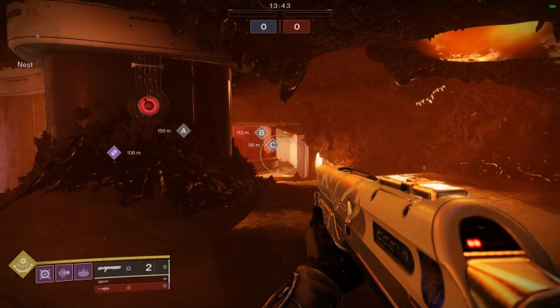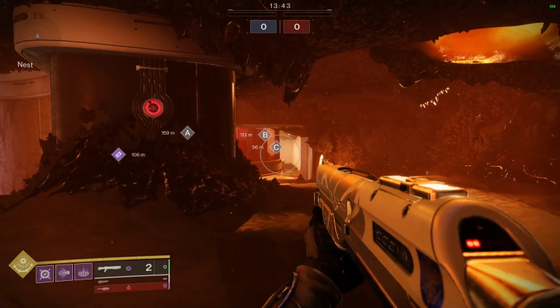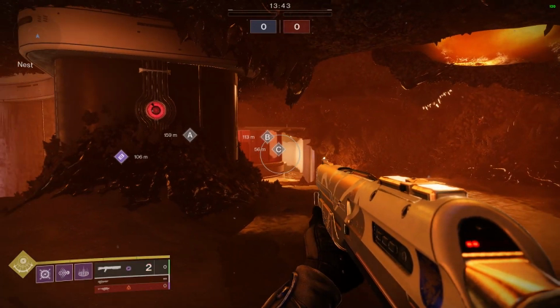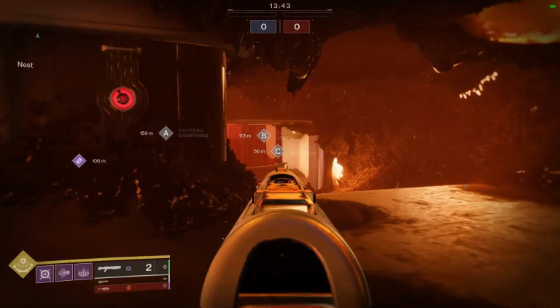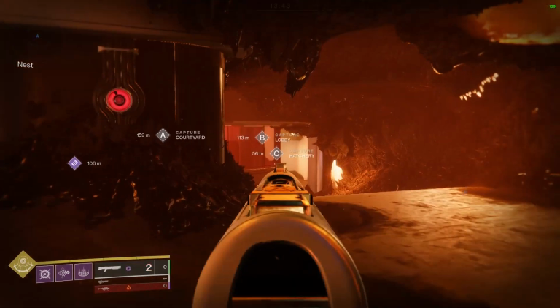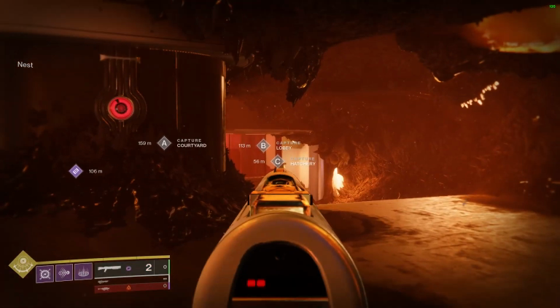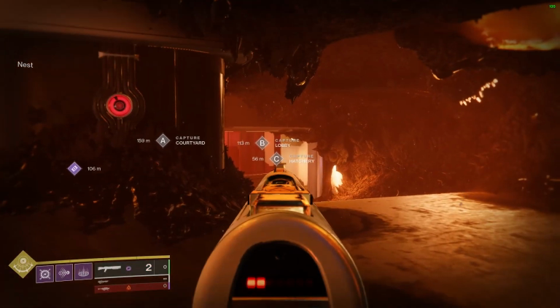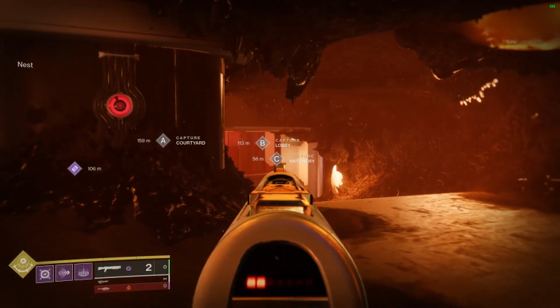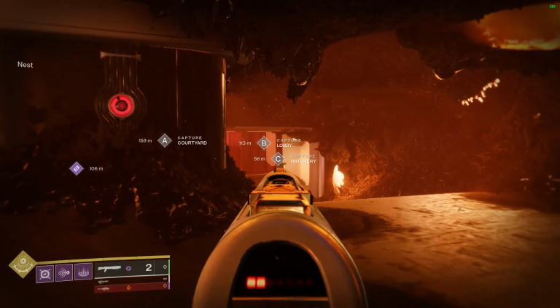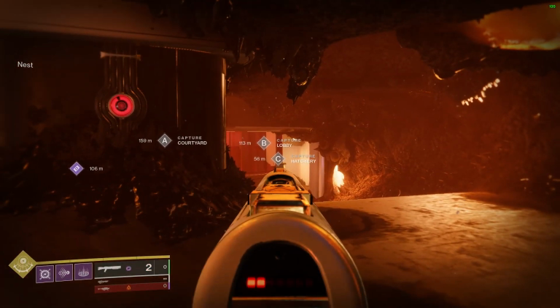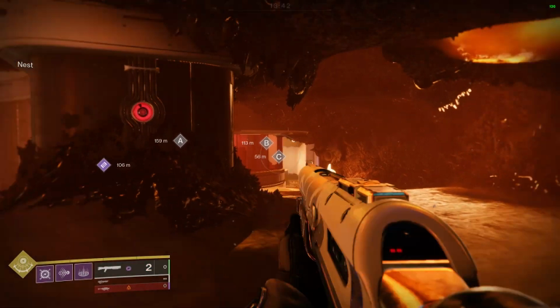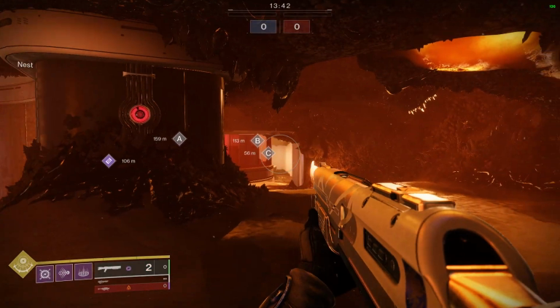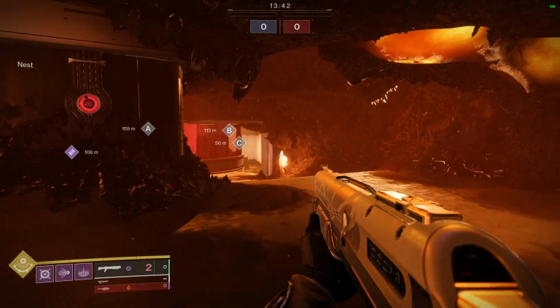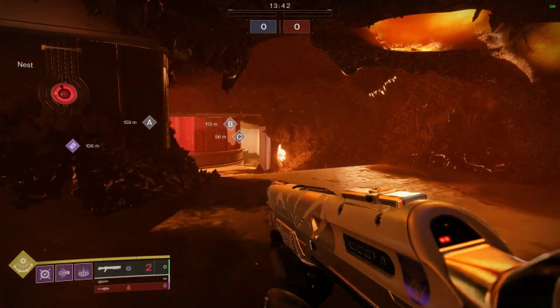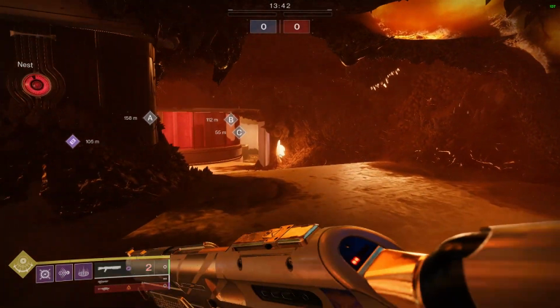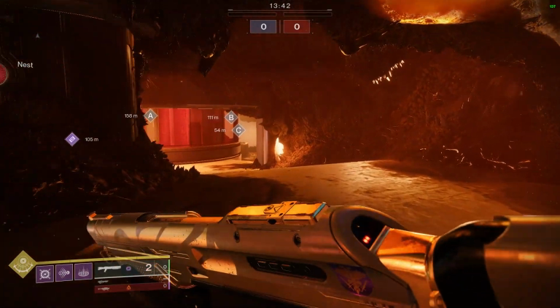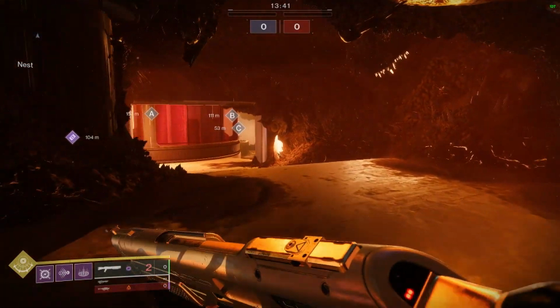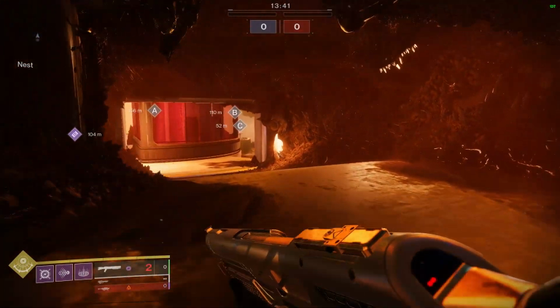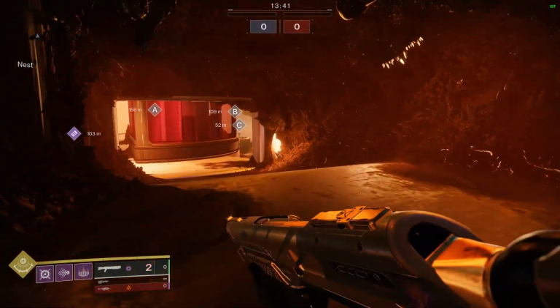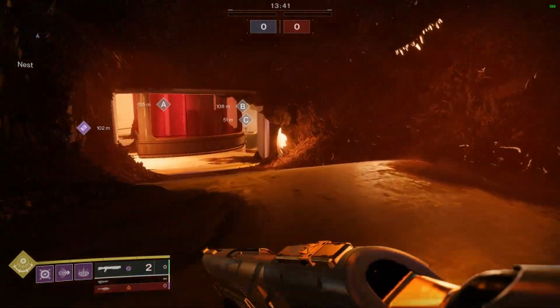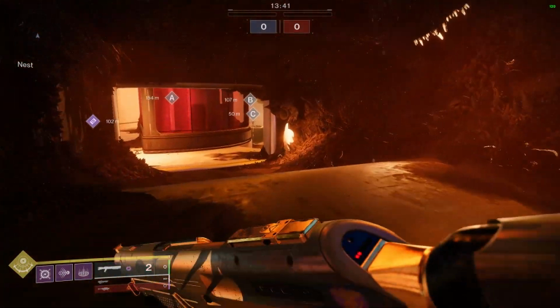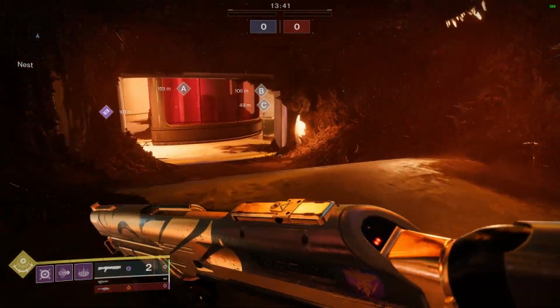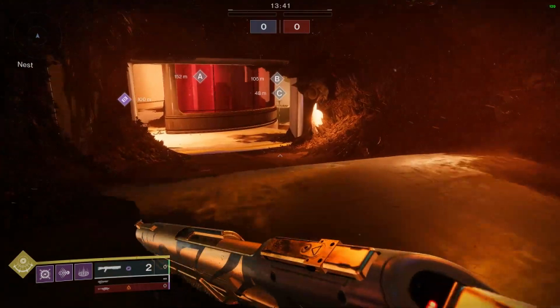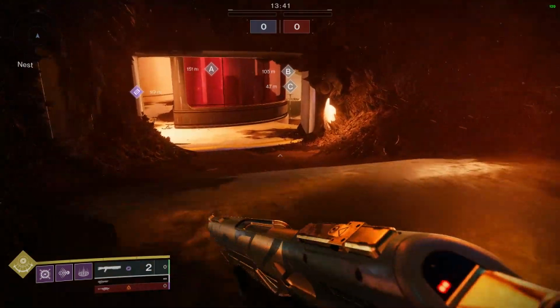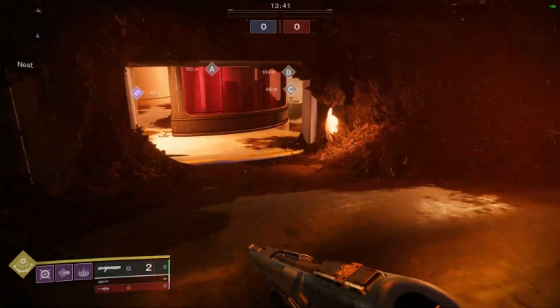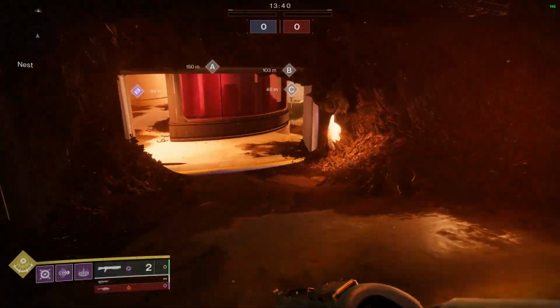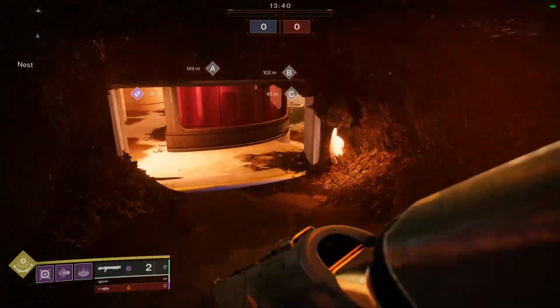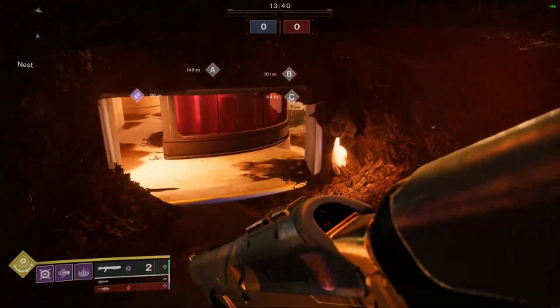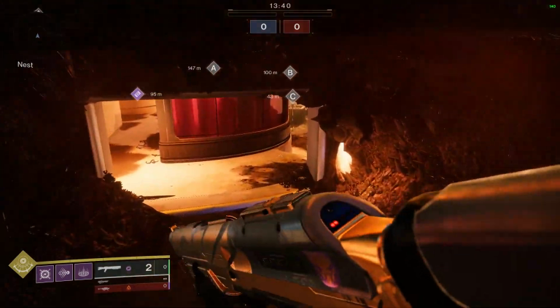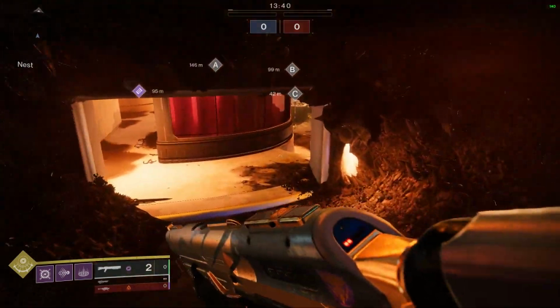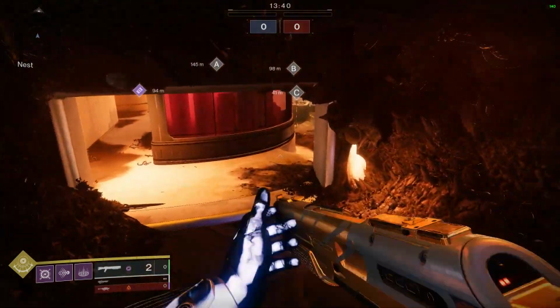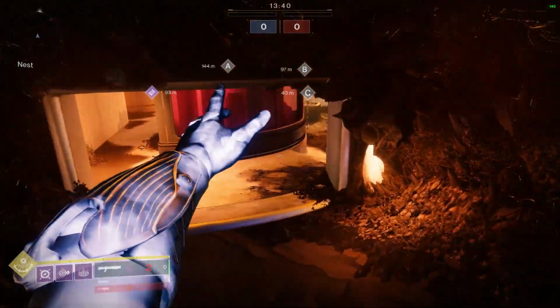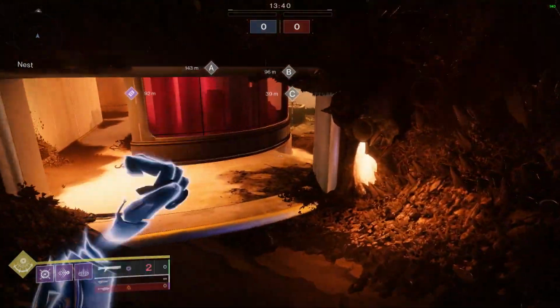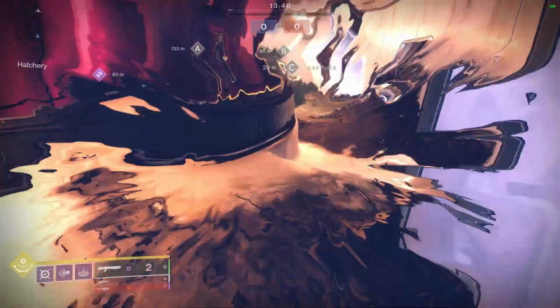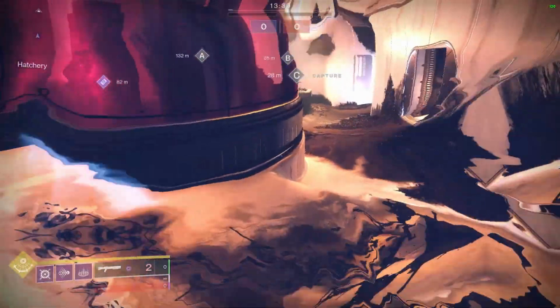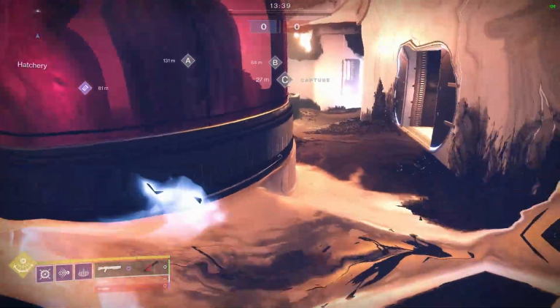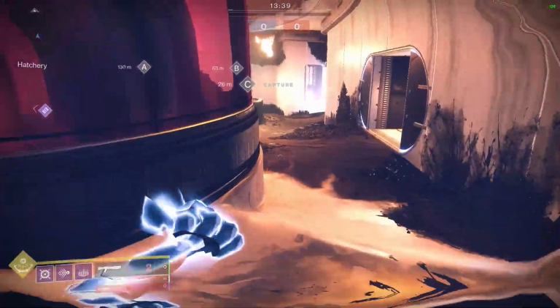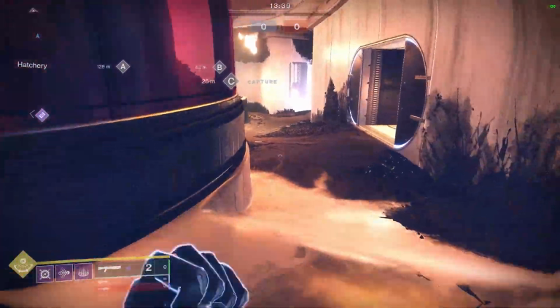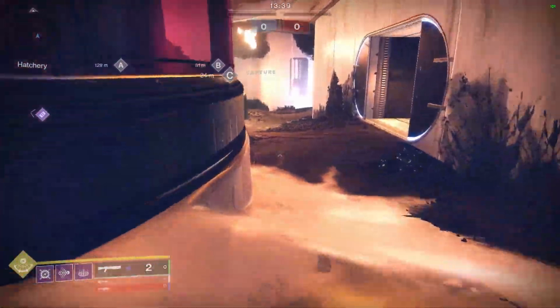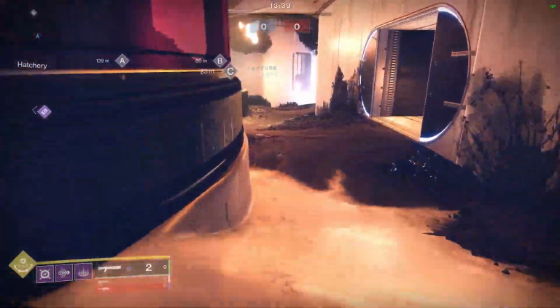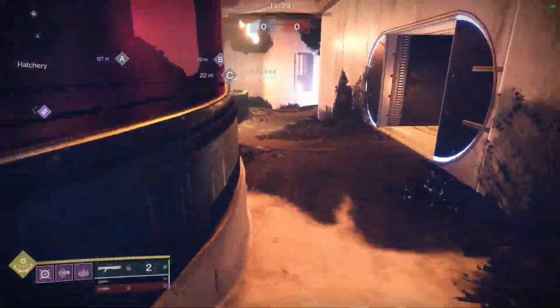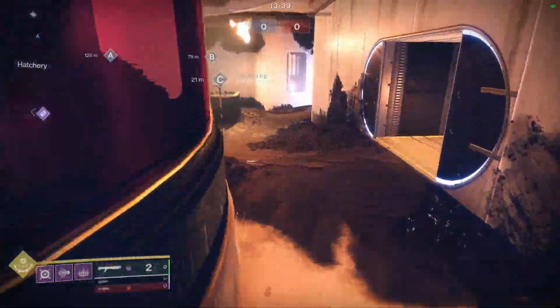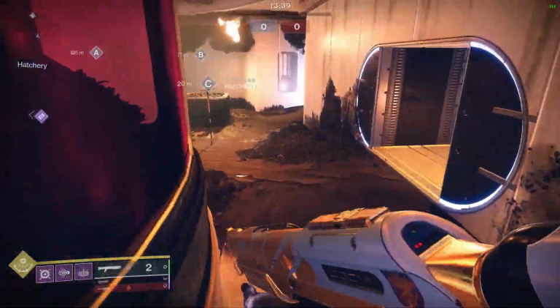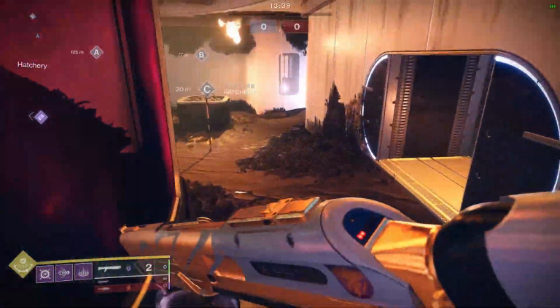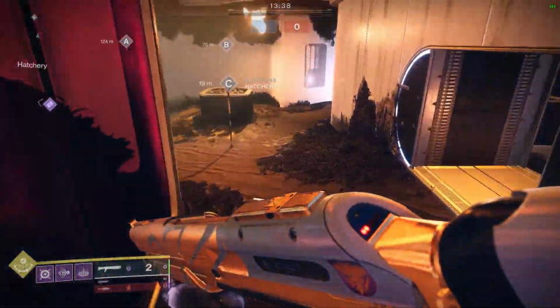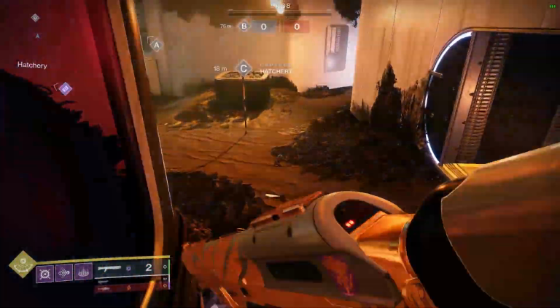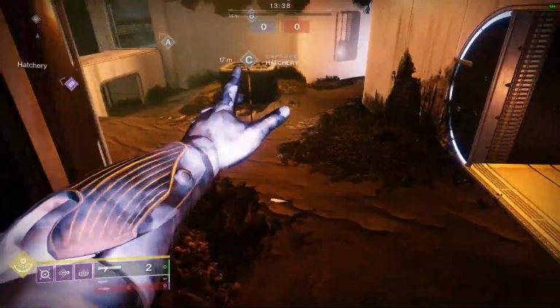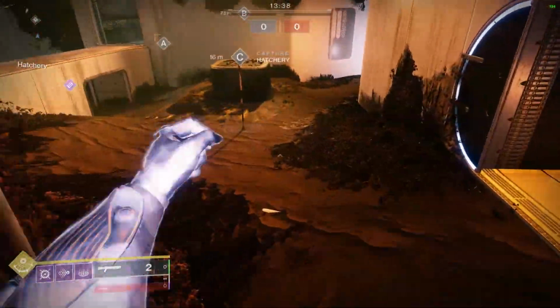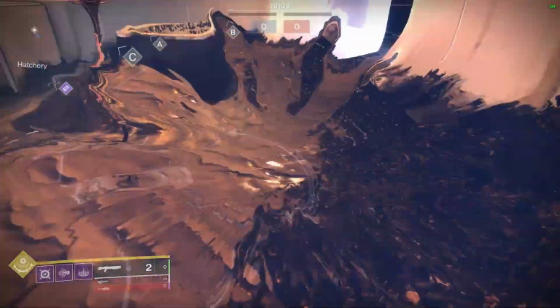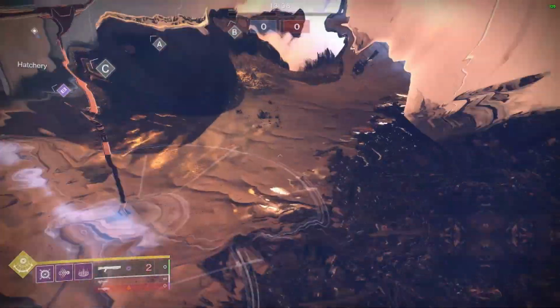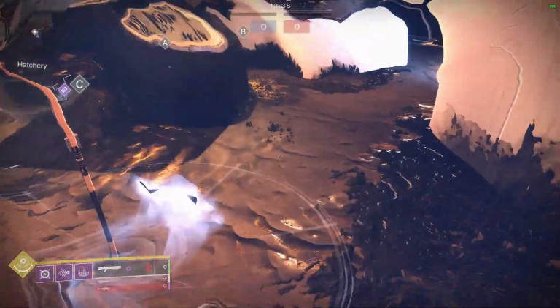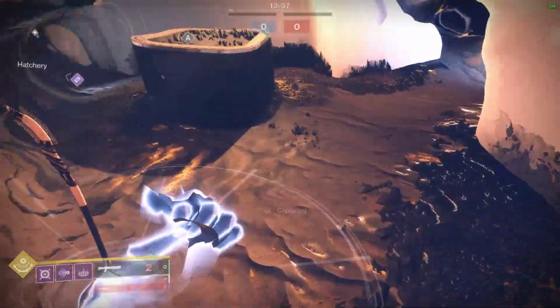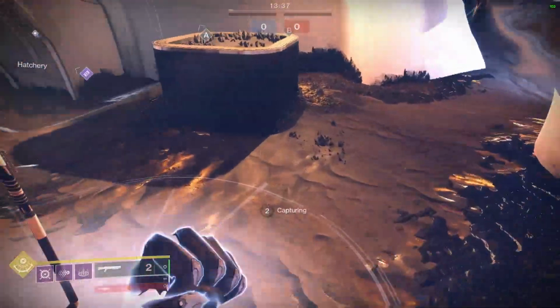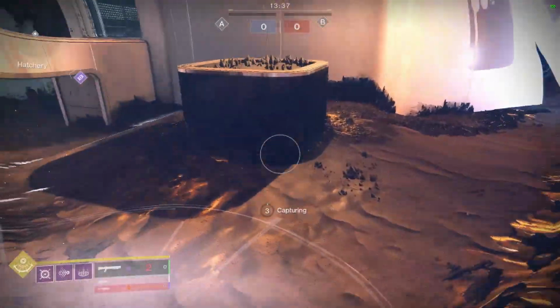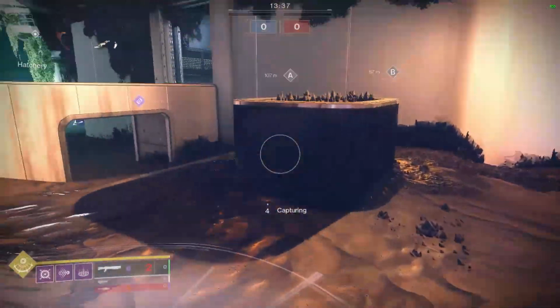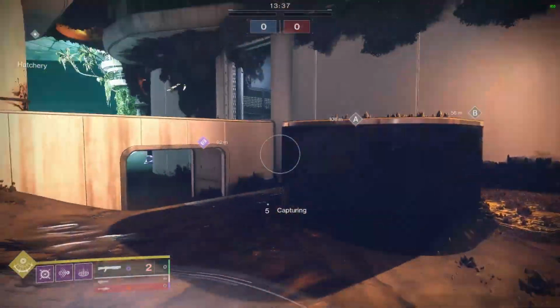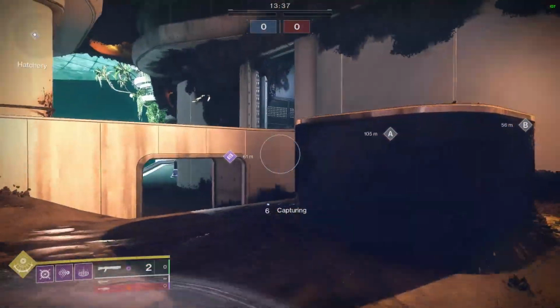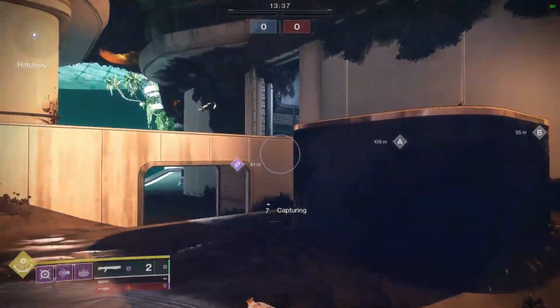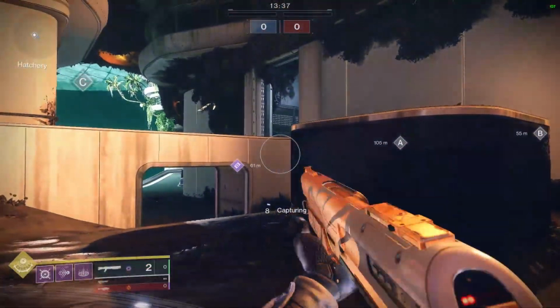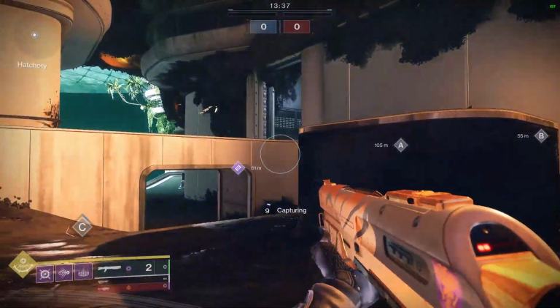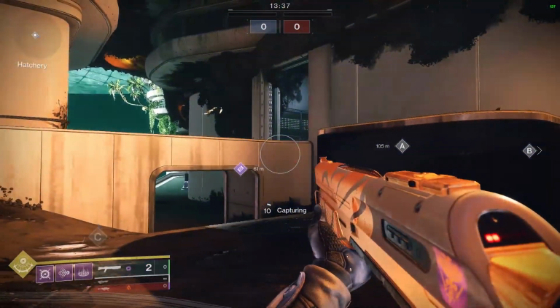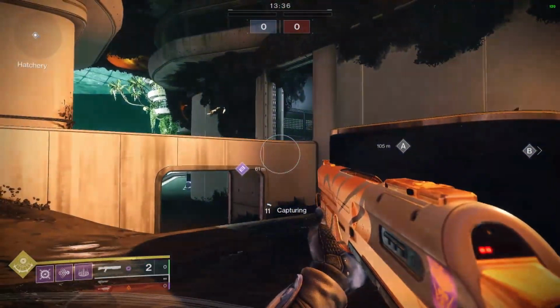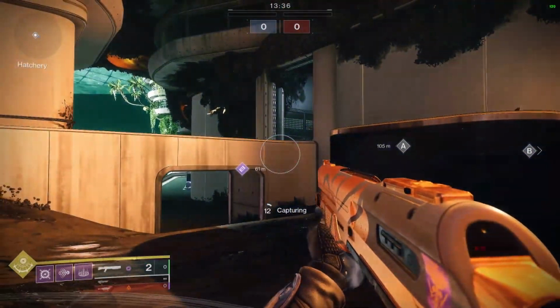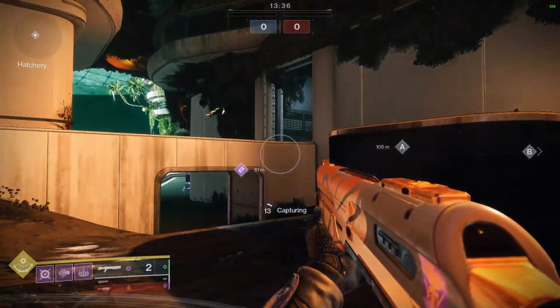Now this is going to be our simplest start, just like on A-side. Run forward, short Blink, and then another little short Blink, and you're right on top of the flag.